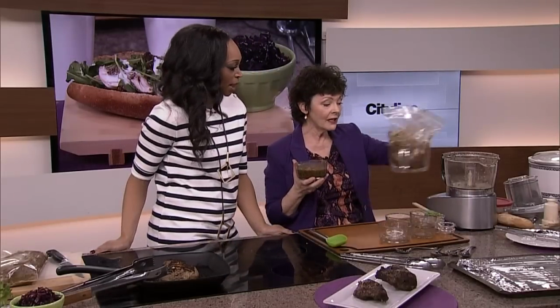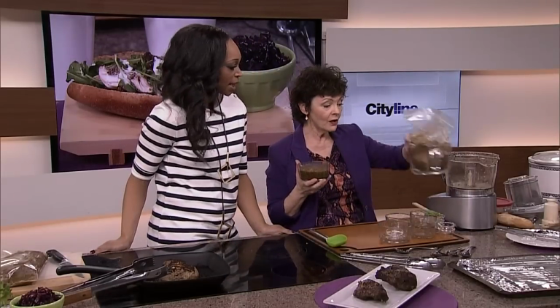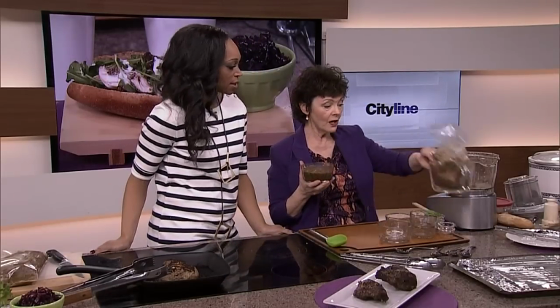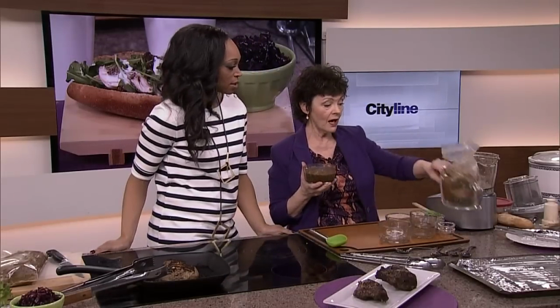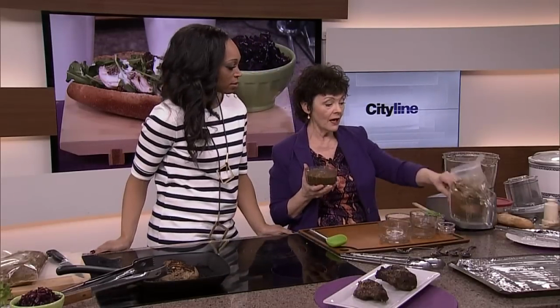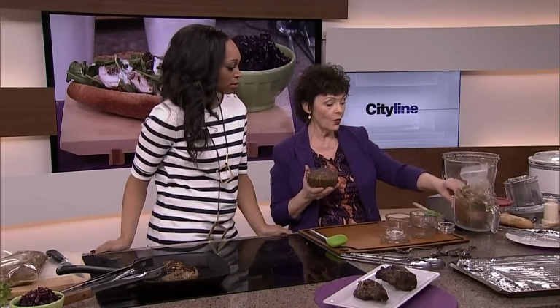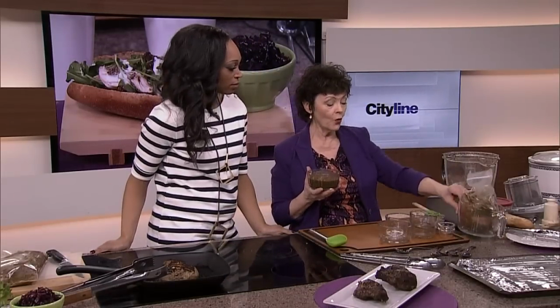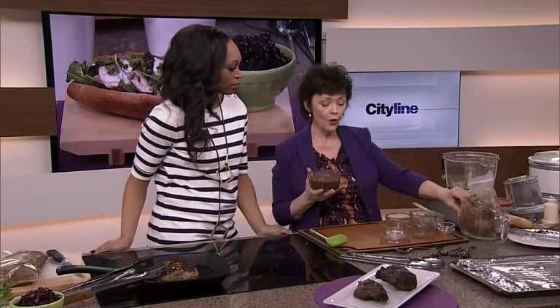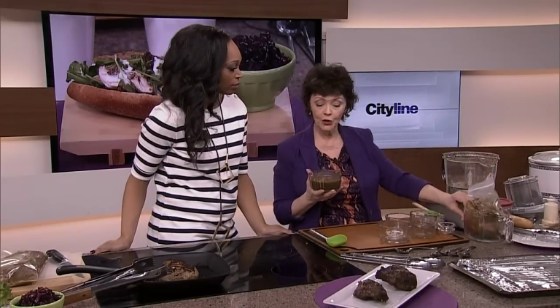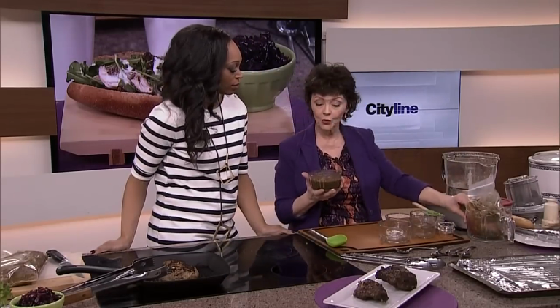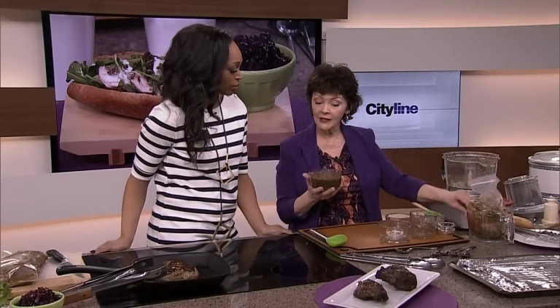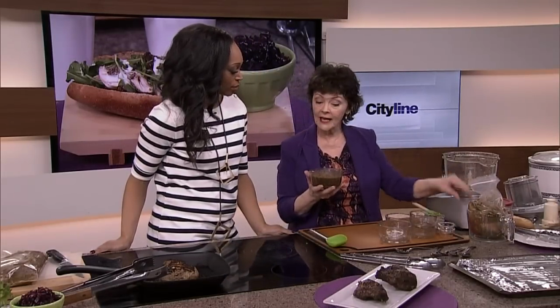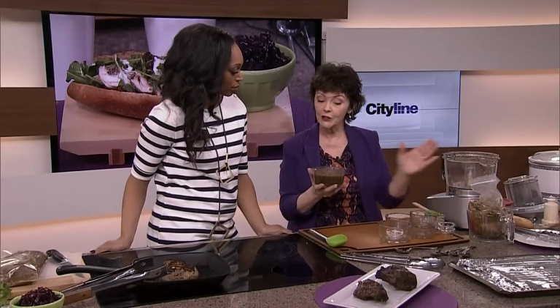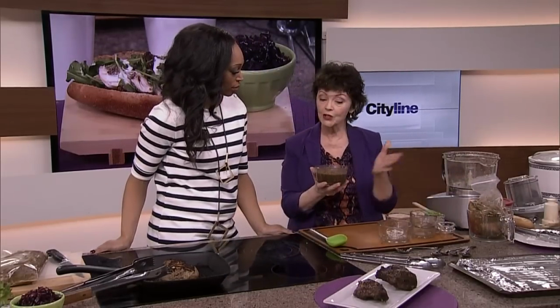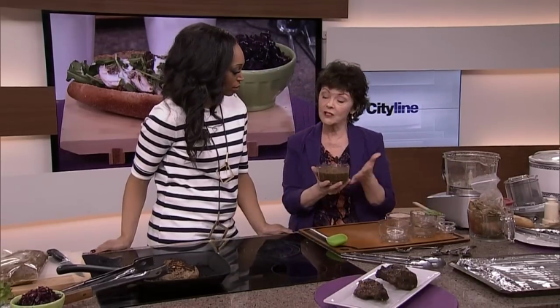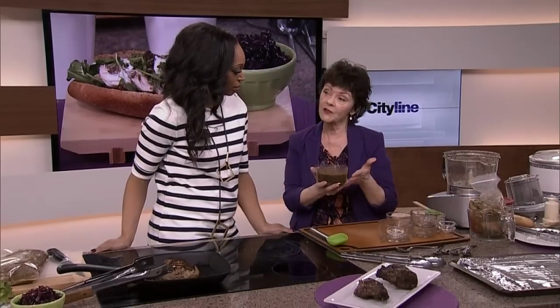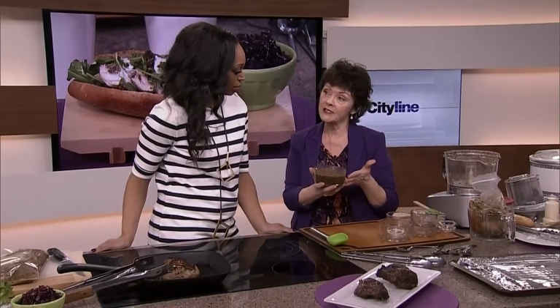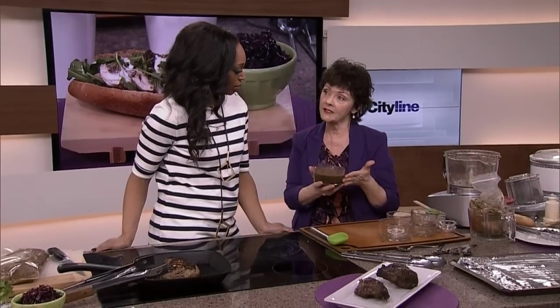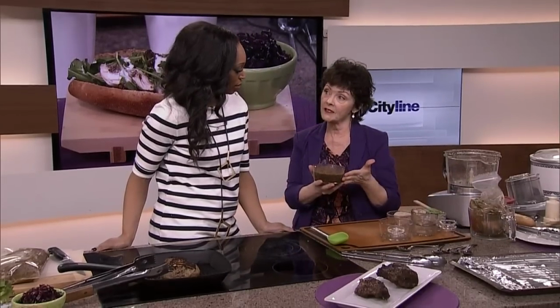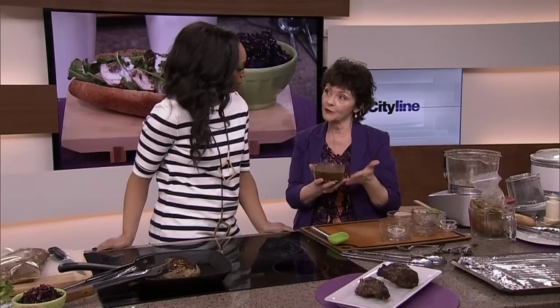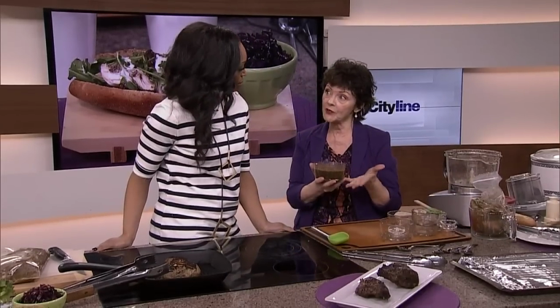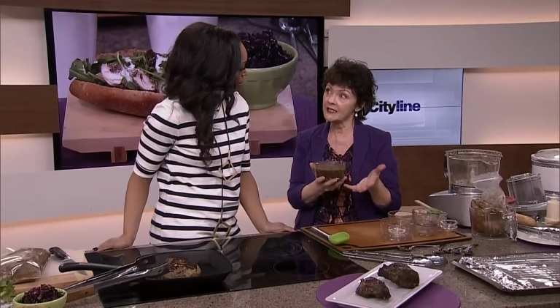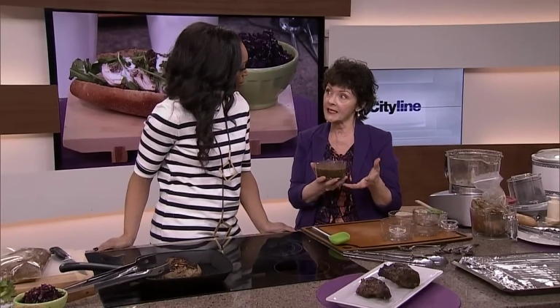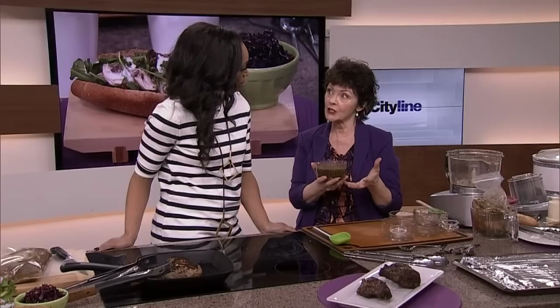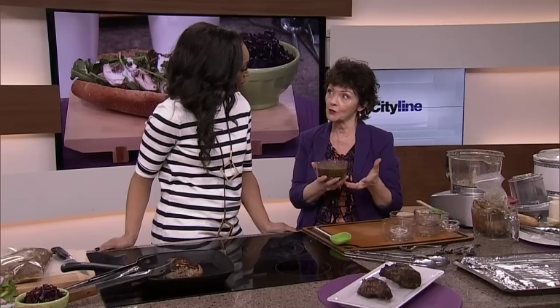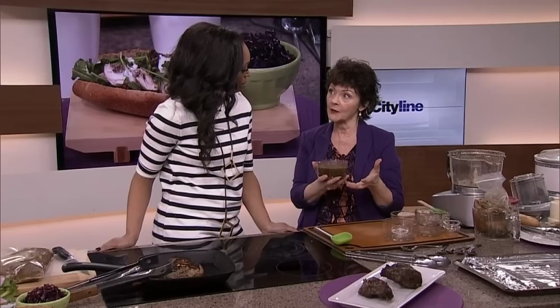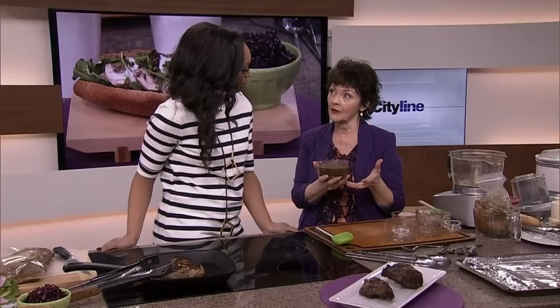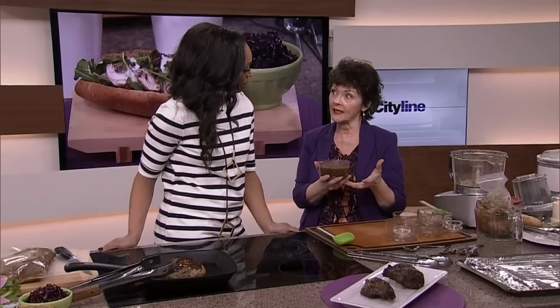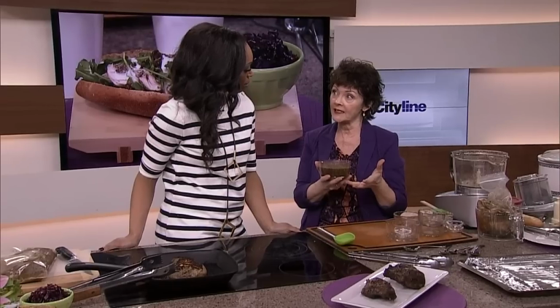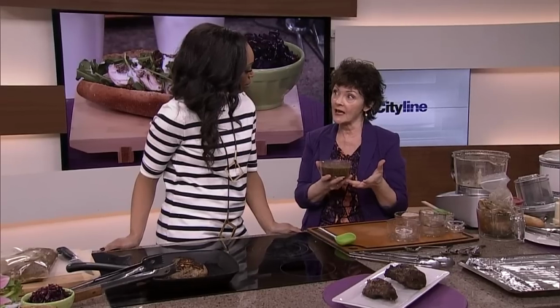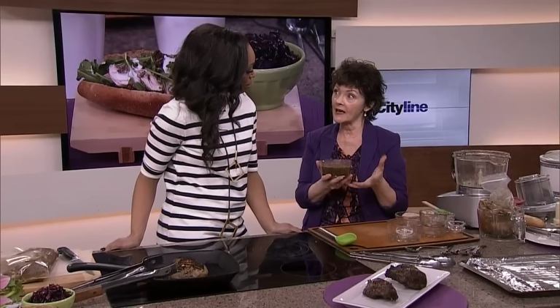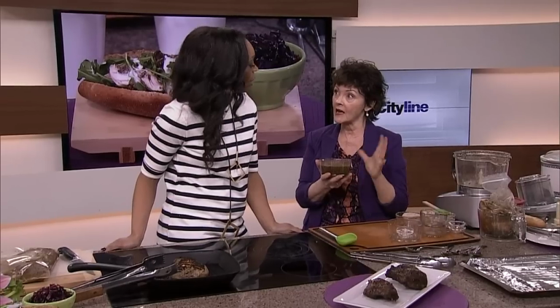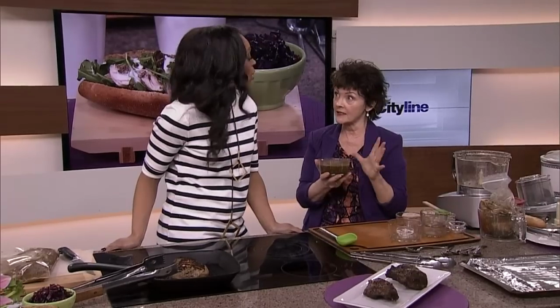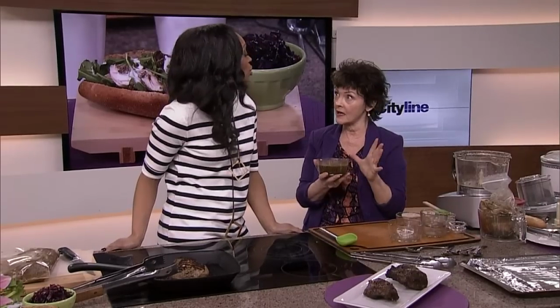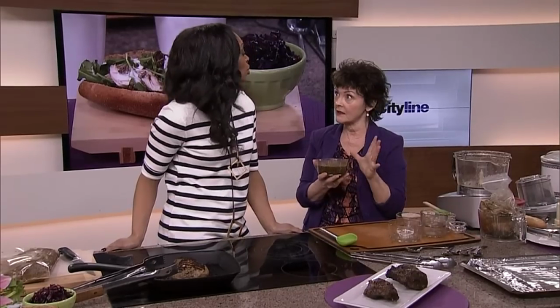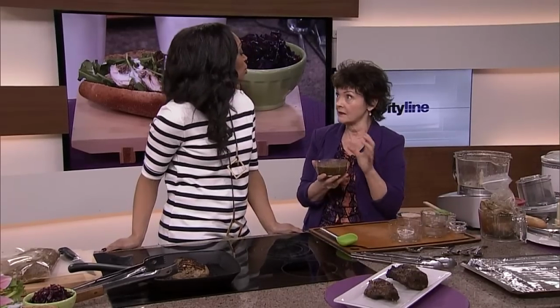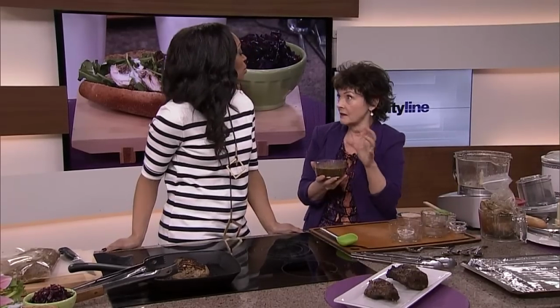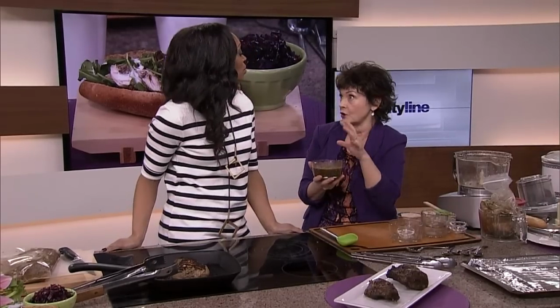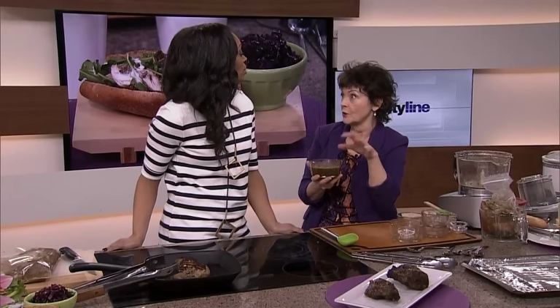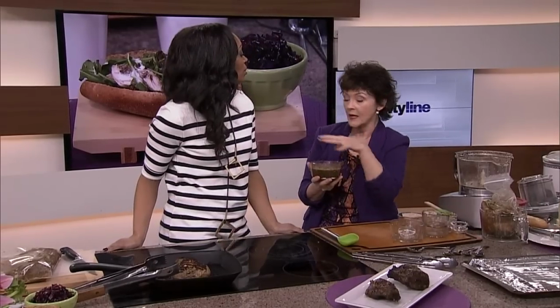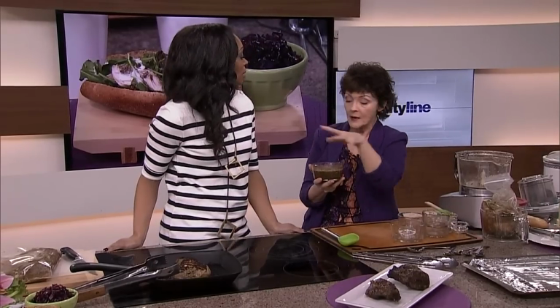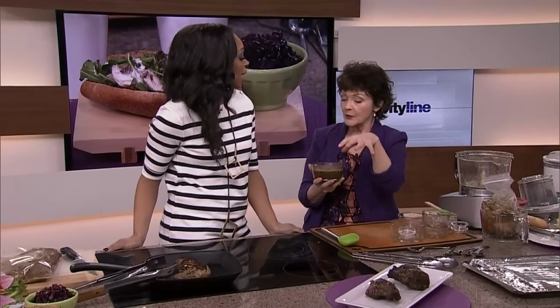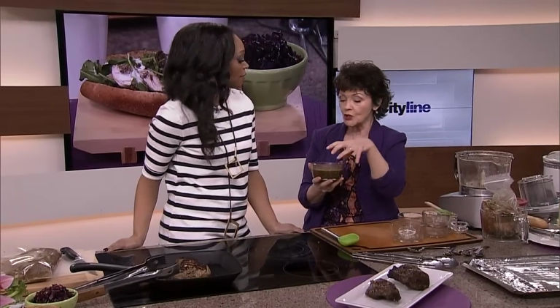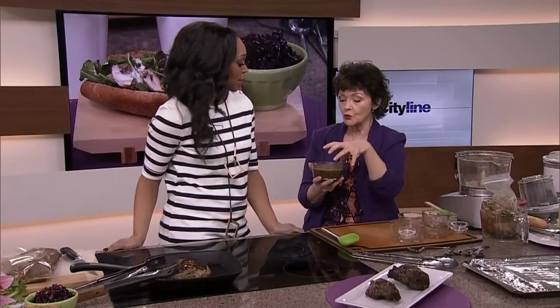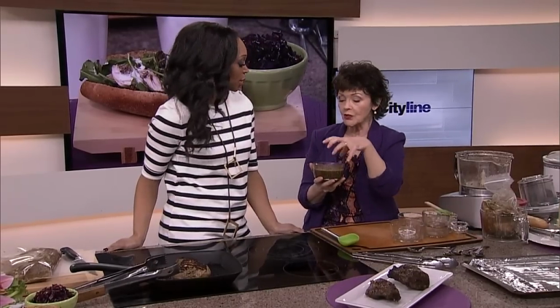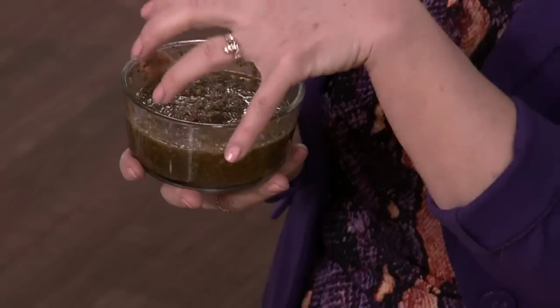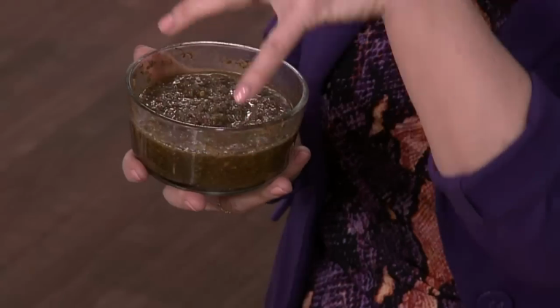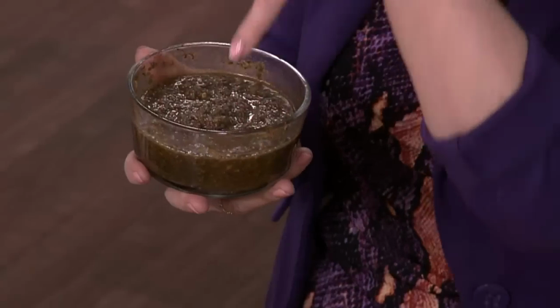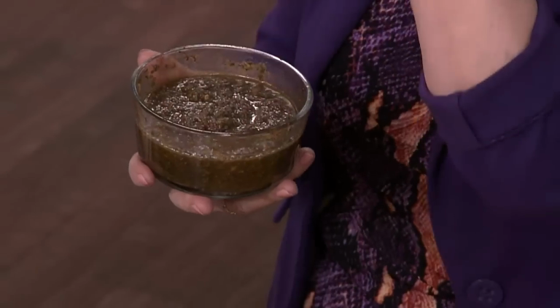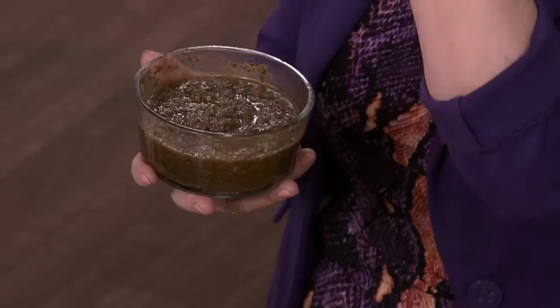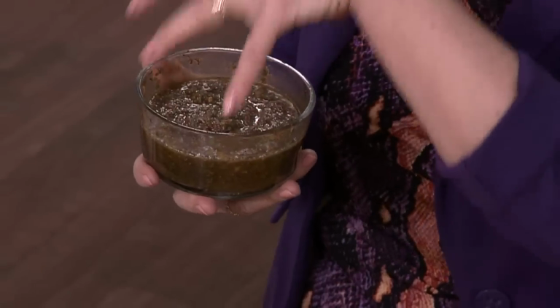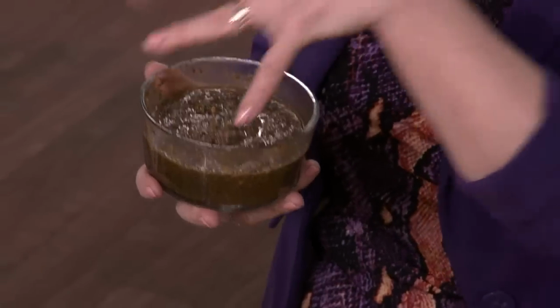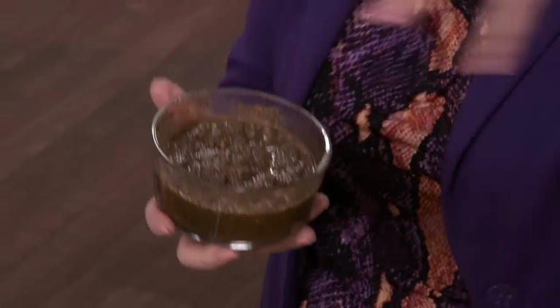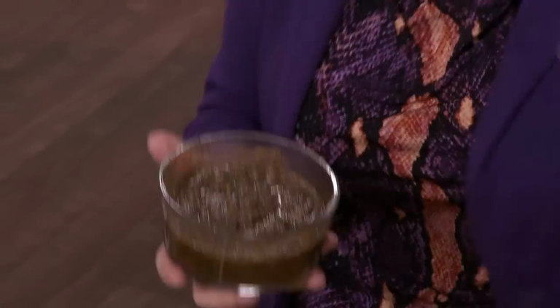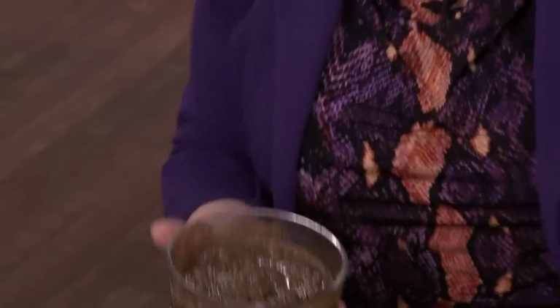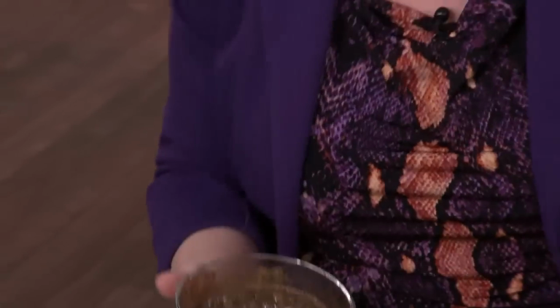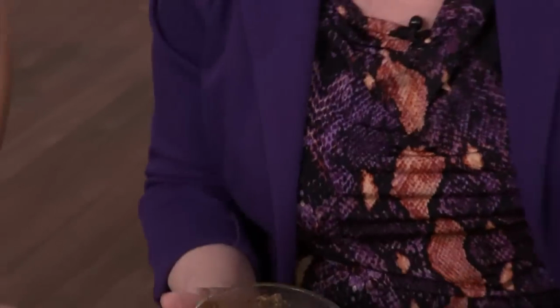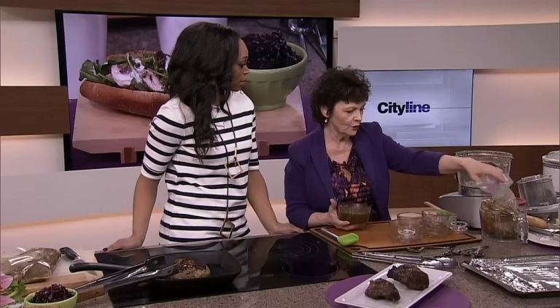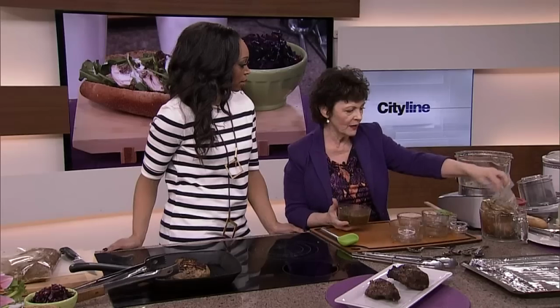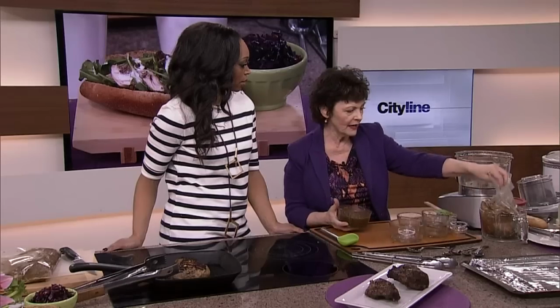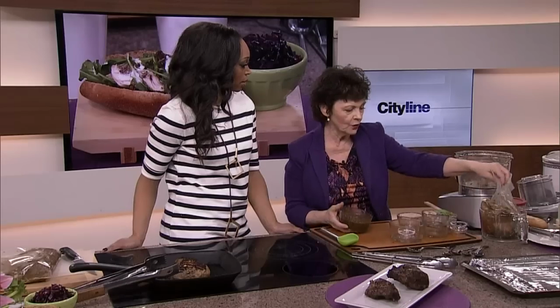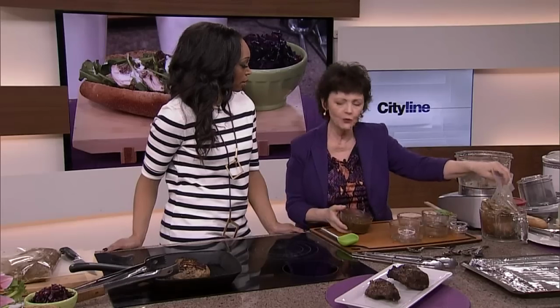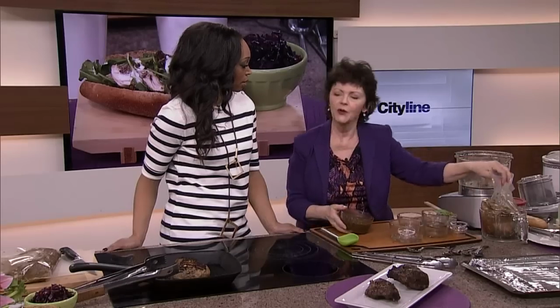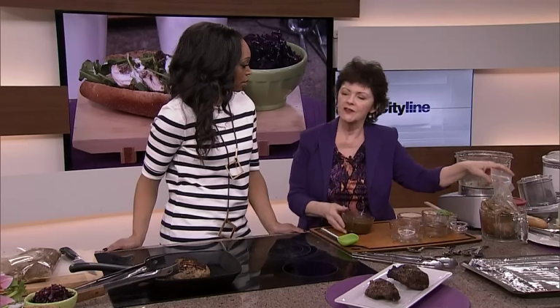Or you could actually just freeze the actual marinade — but you would never, when you go to grill this...